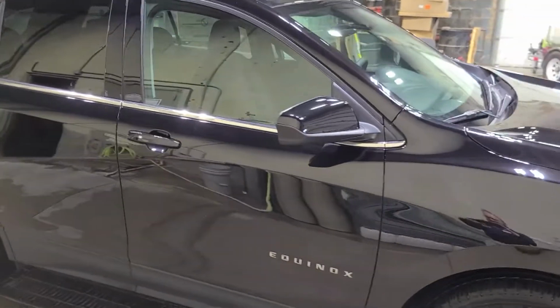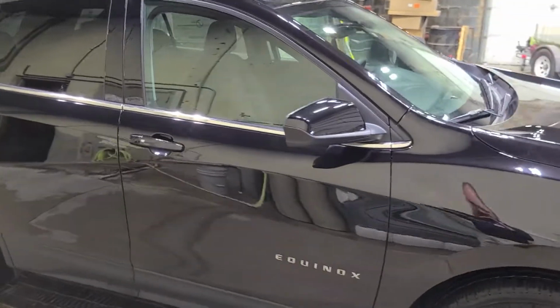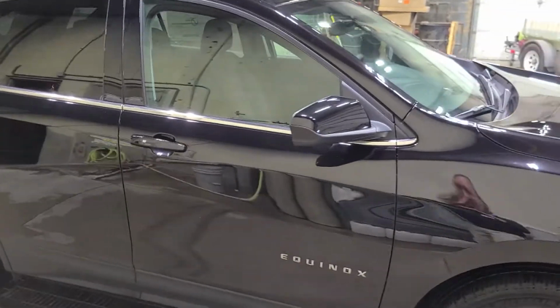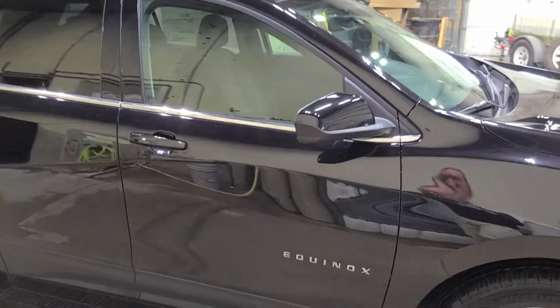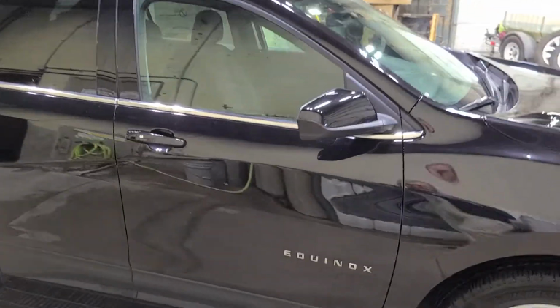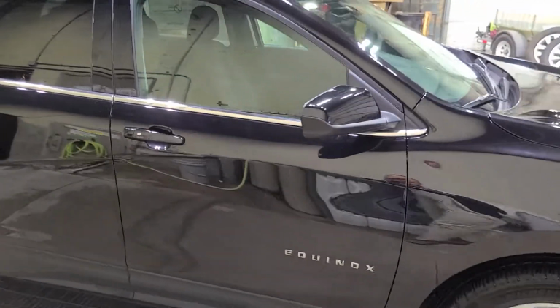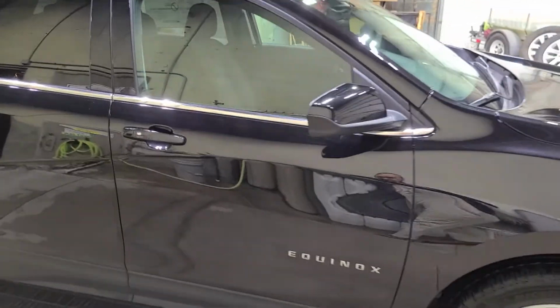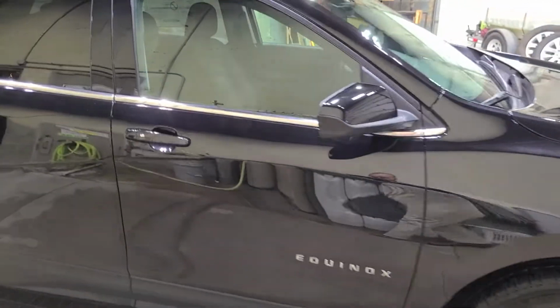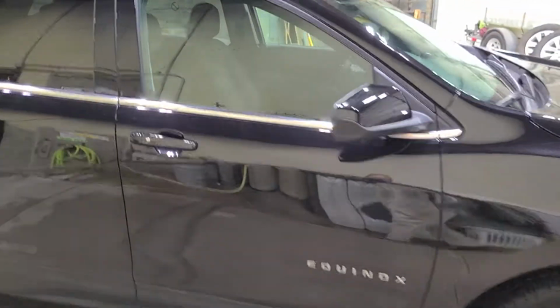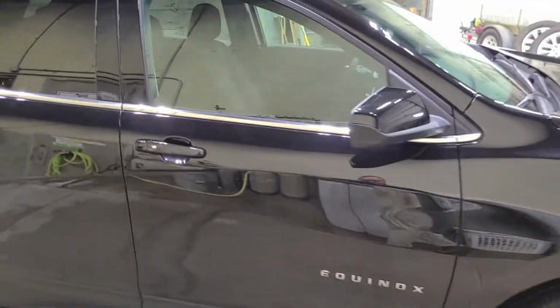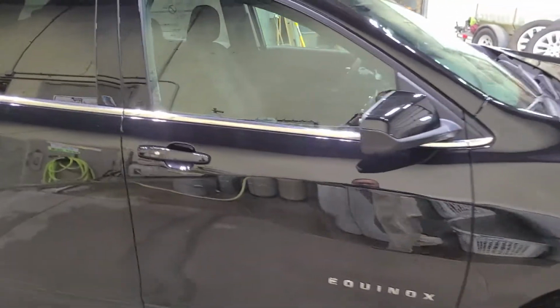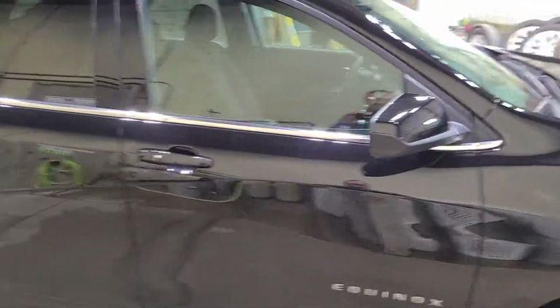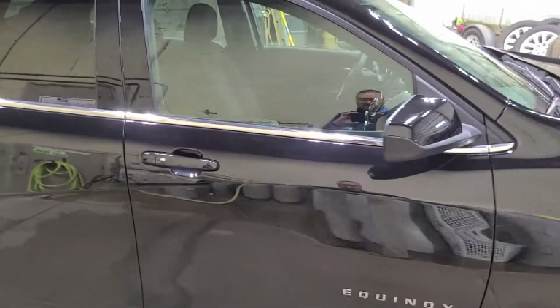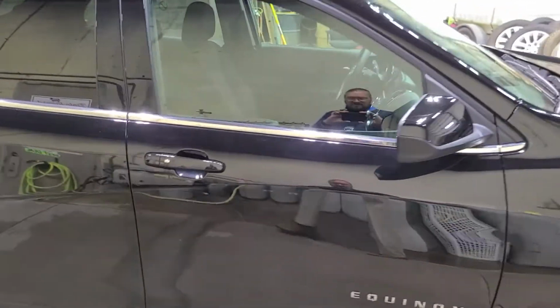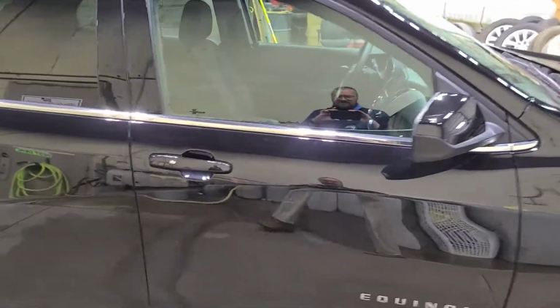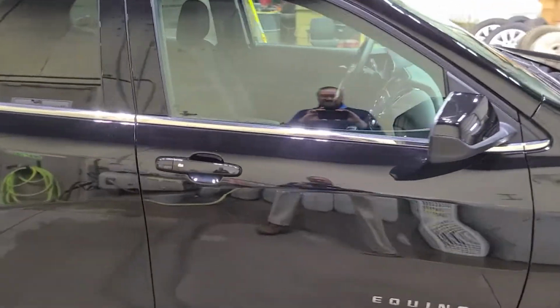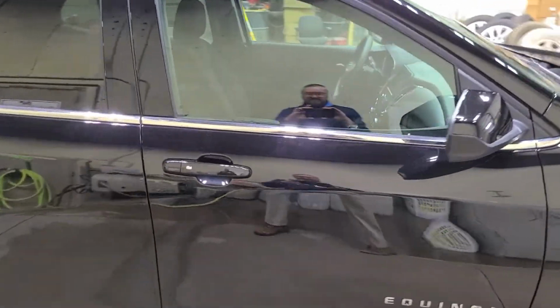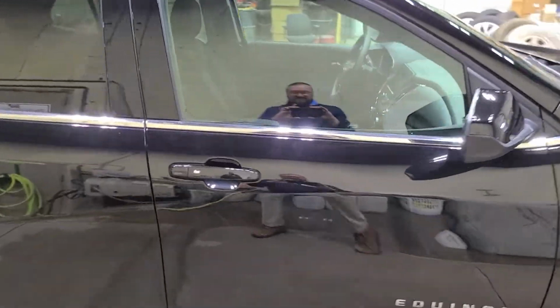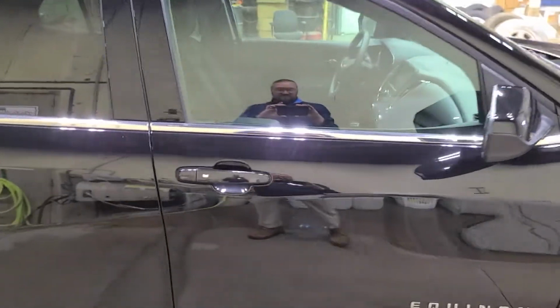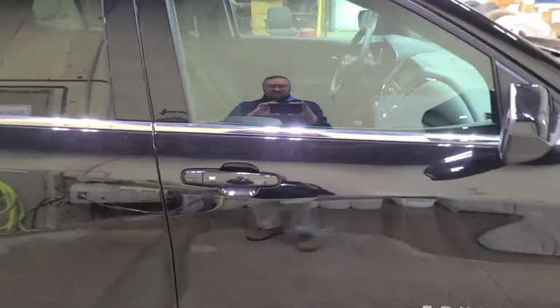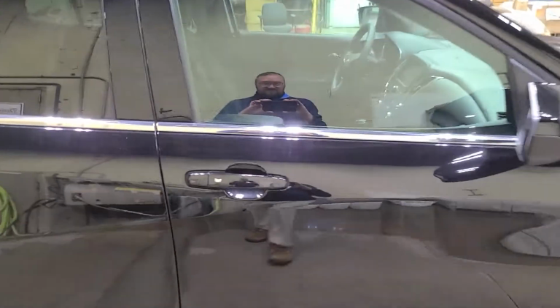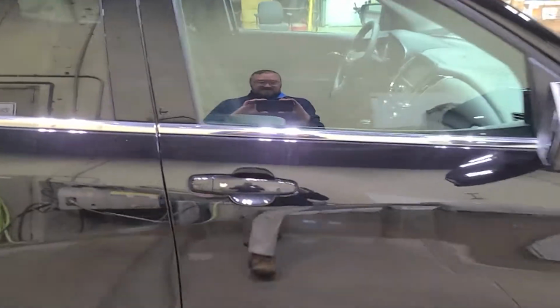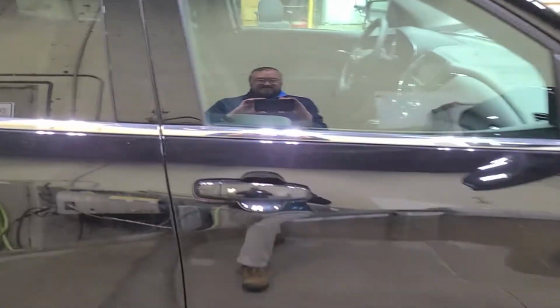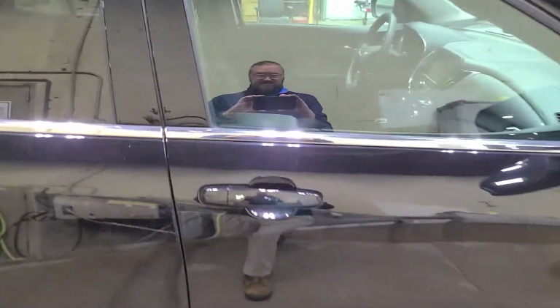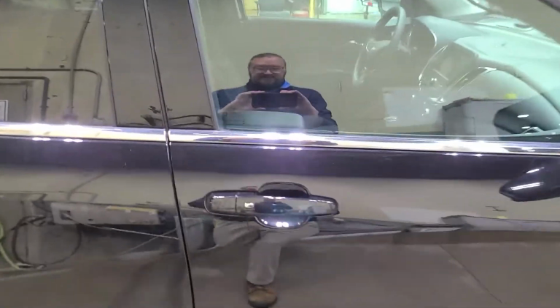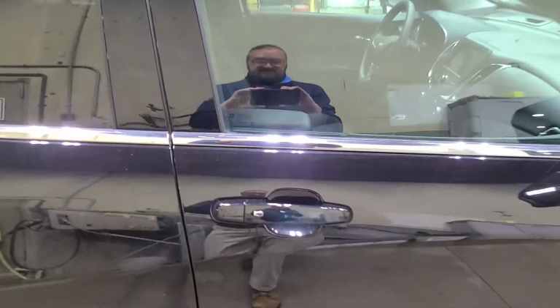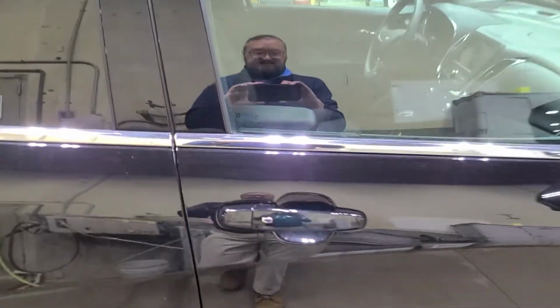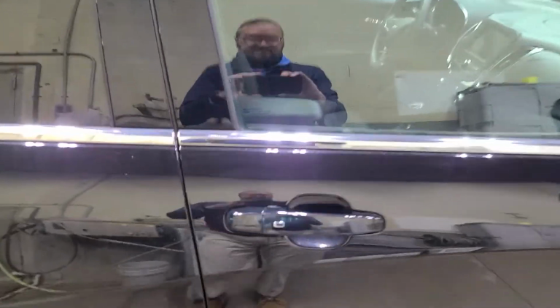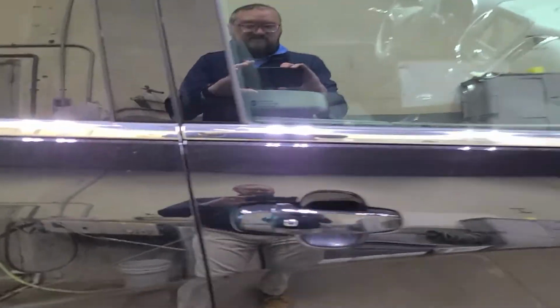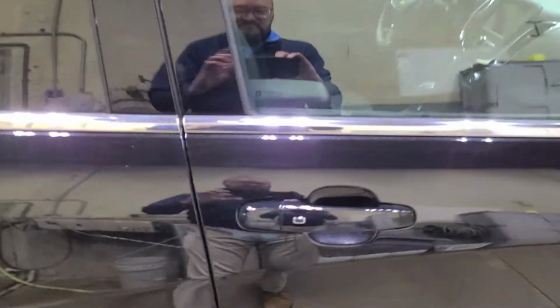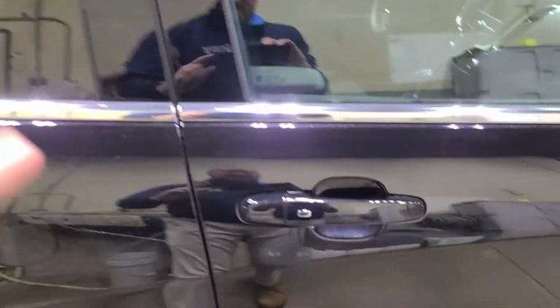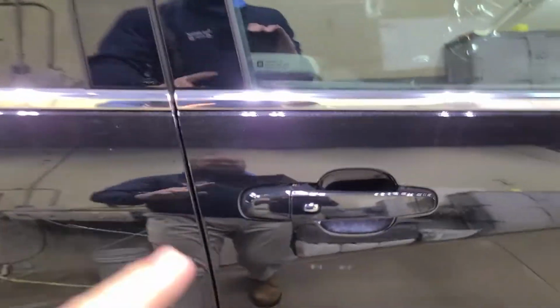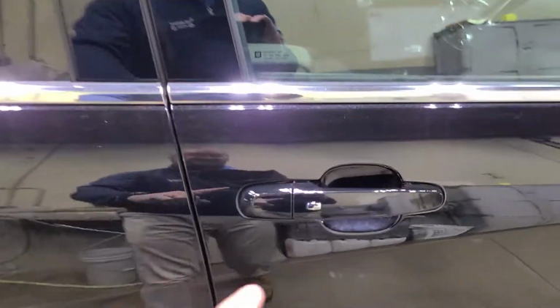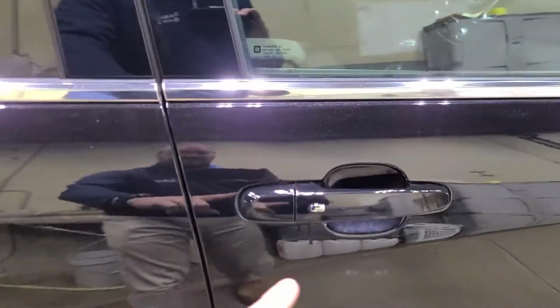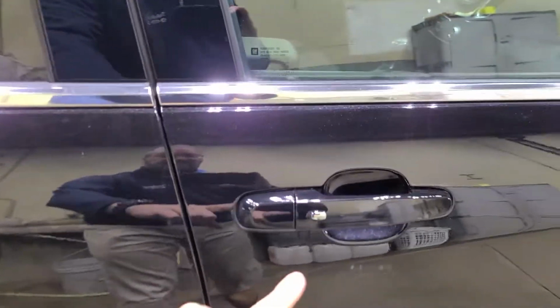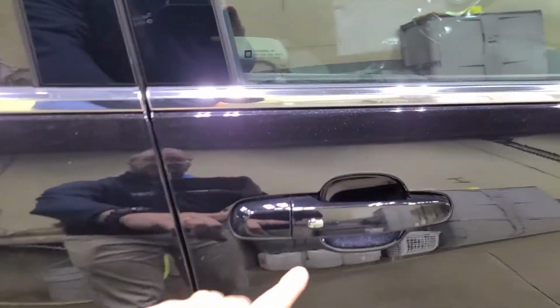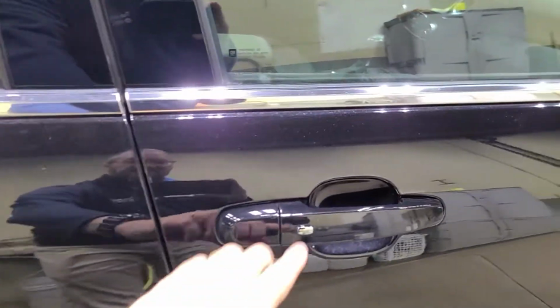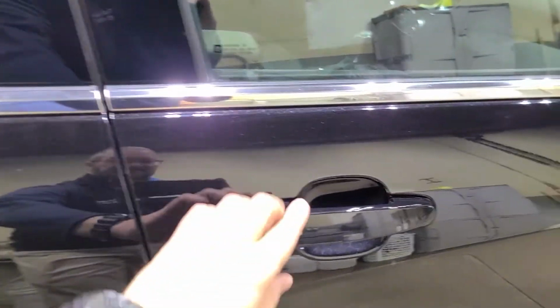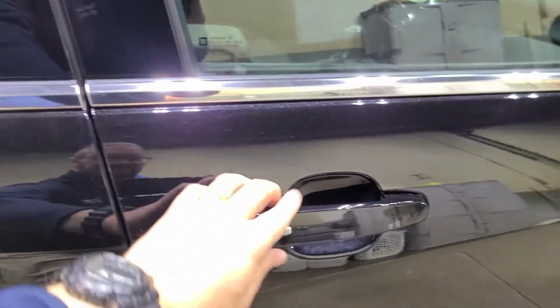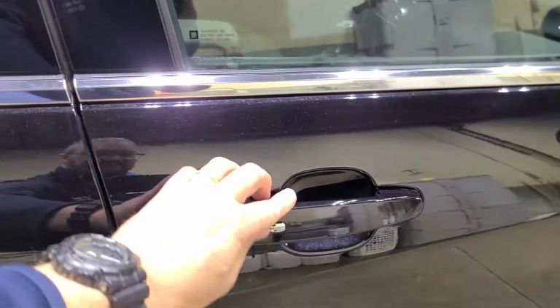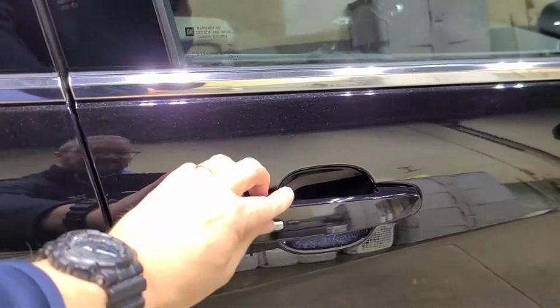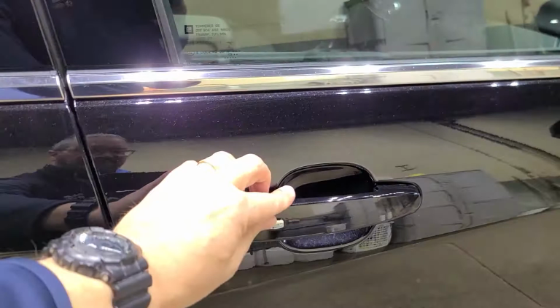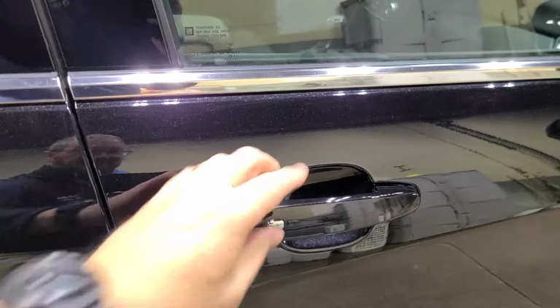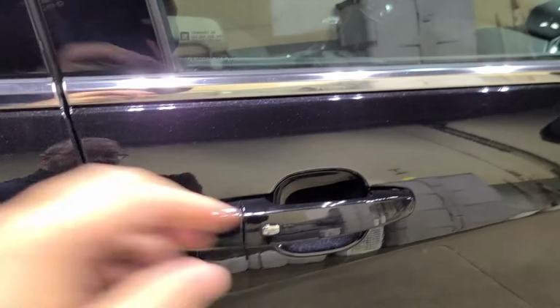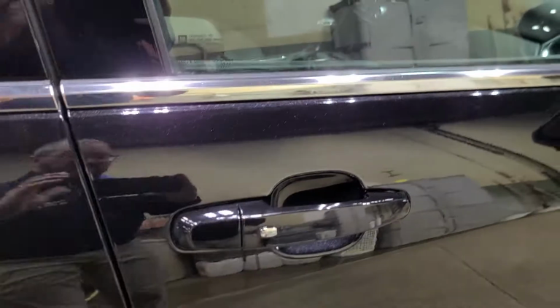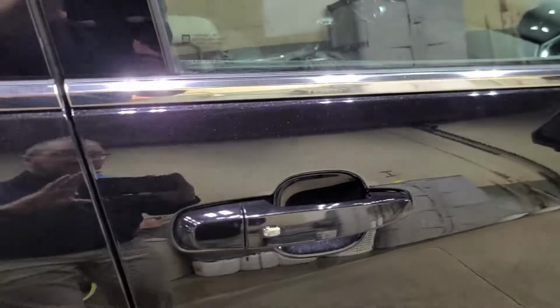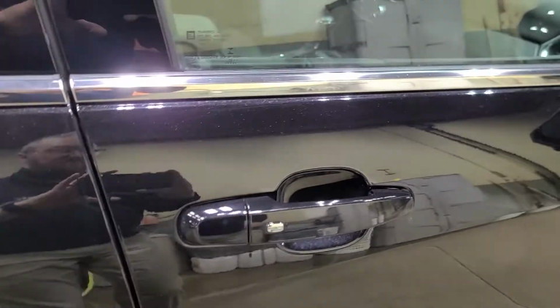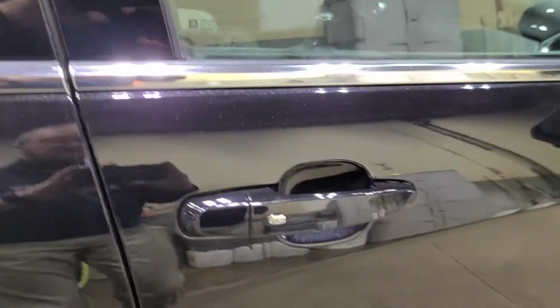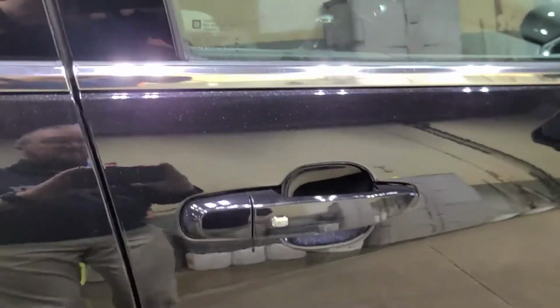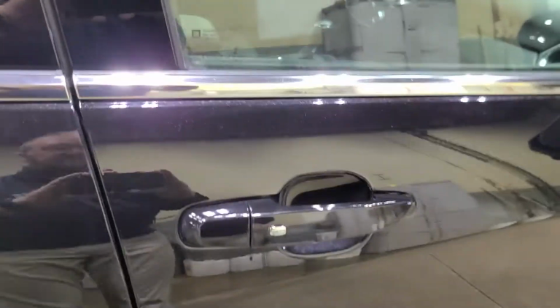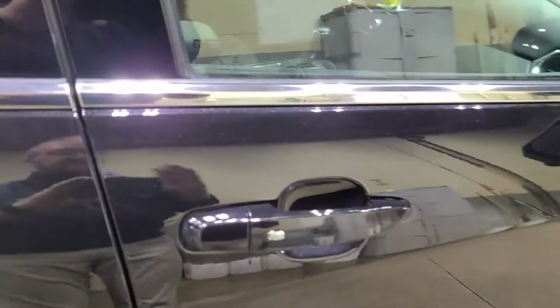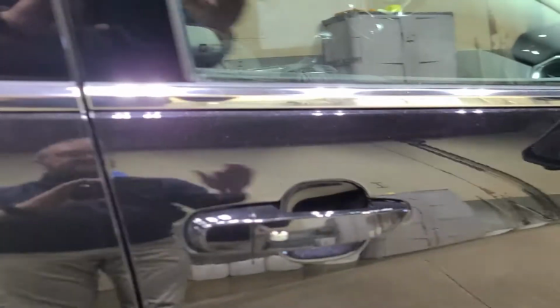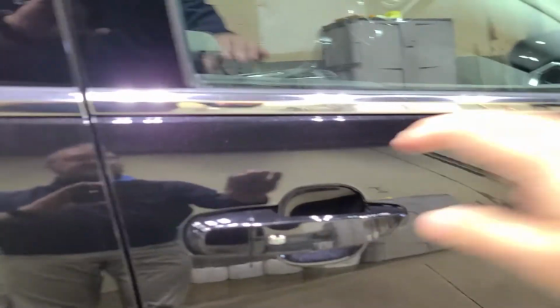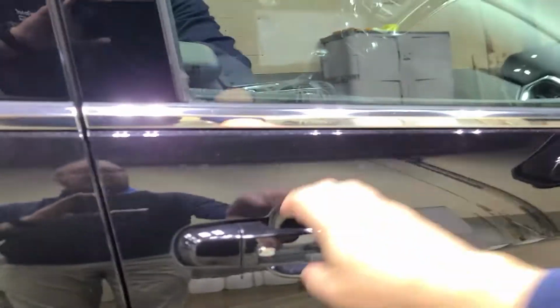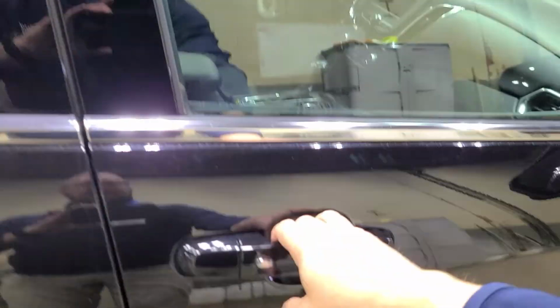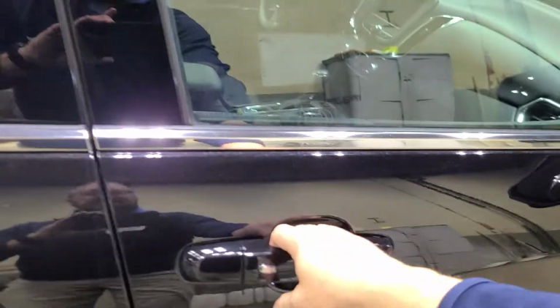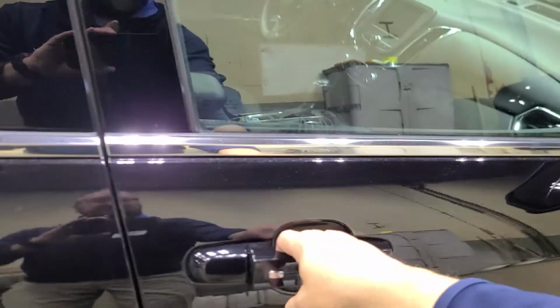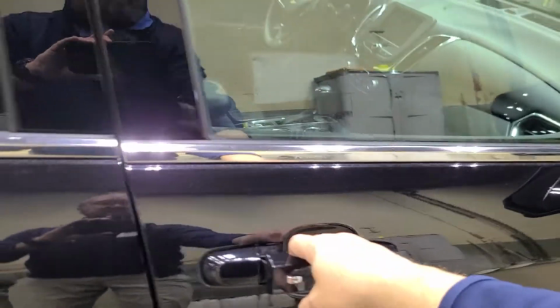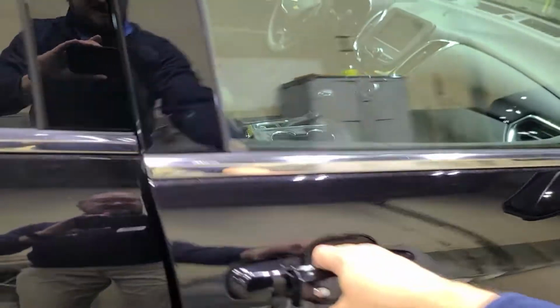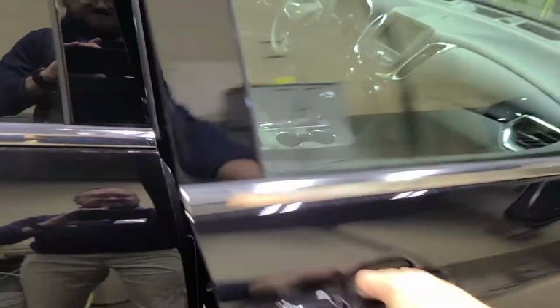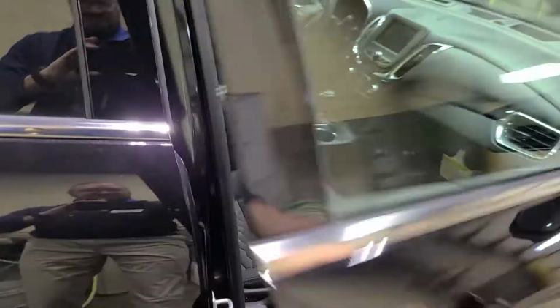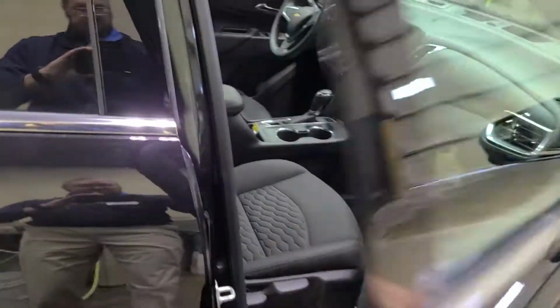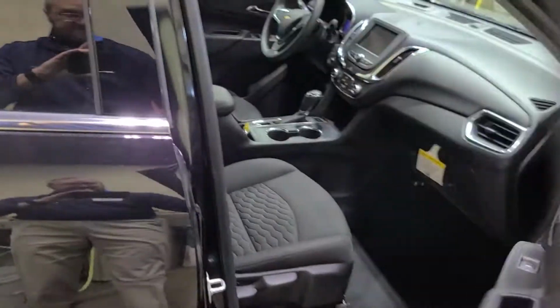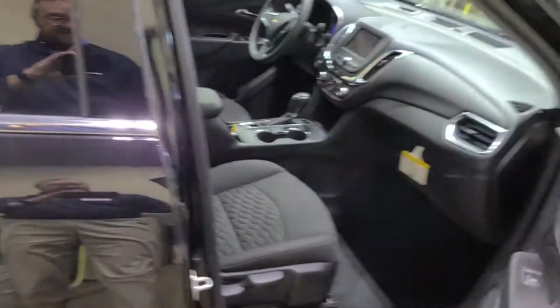It's a front wheel drive vehicle. It does have the passive key entry here on the door. Let's take a look at the passenger side.